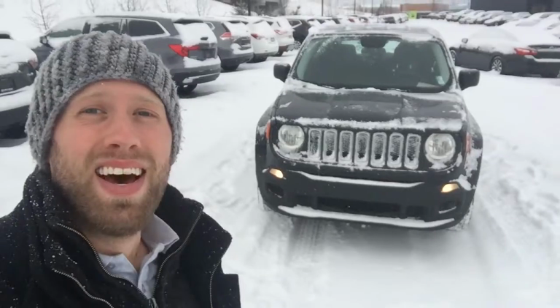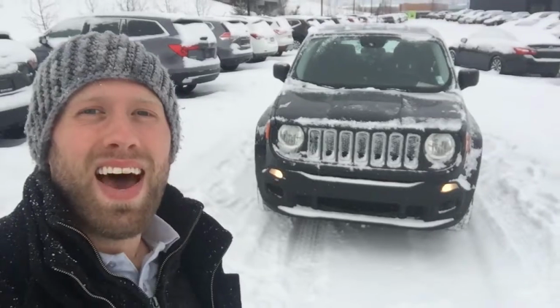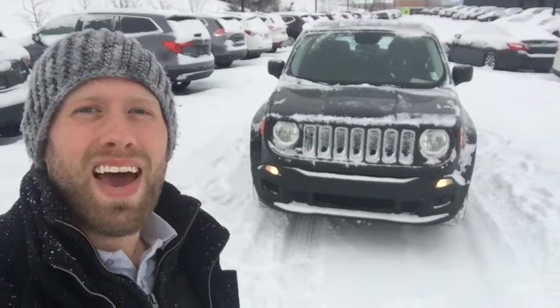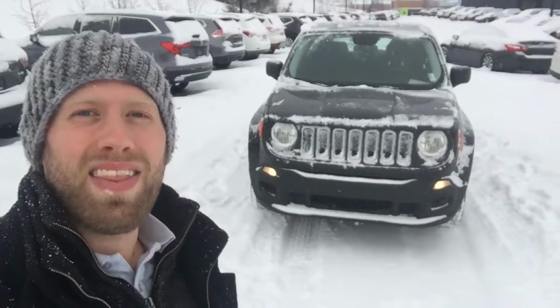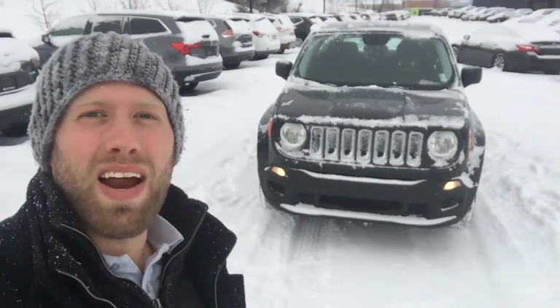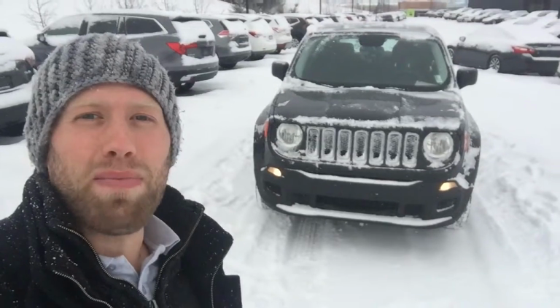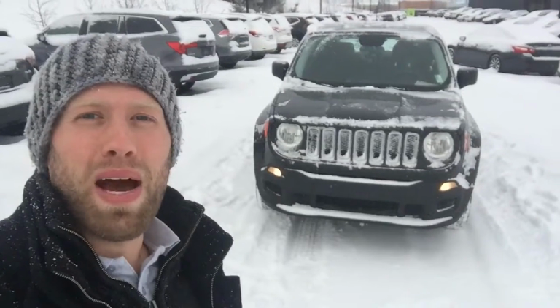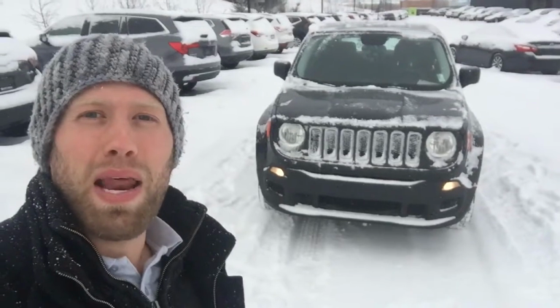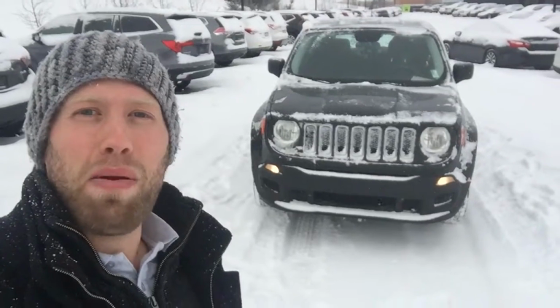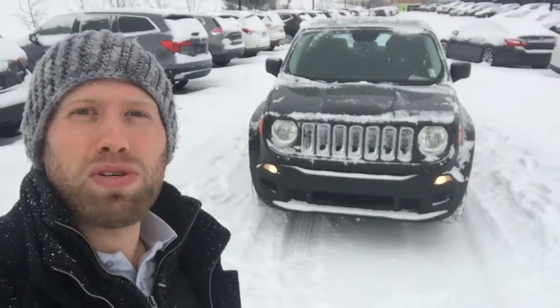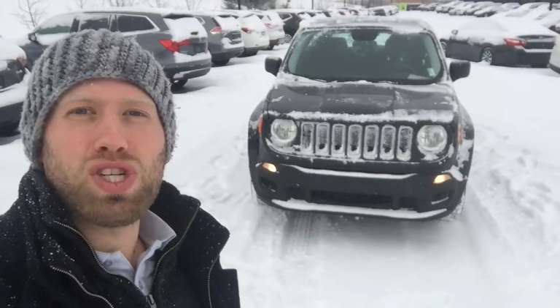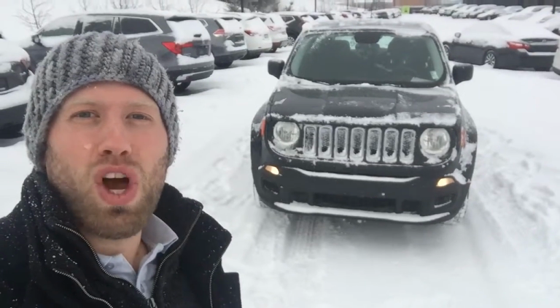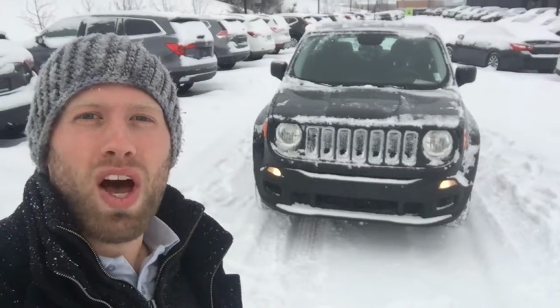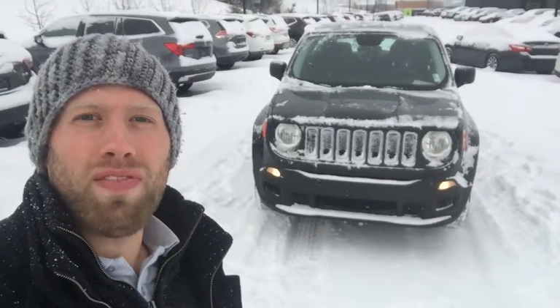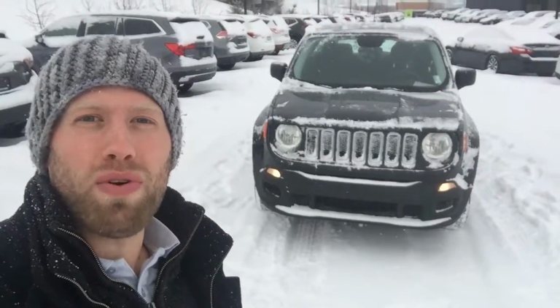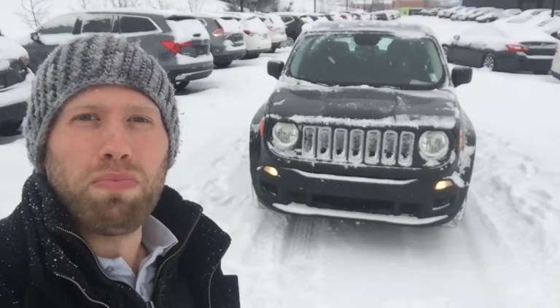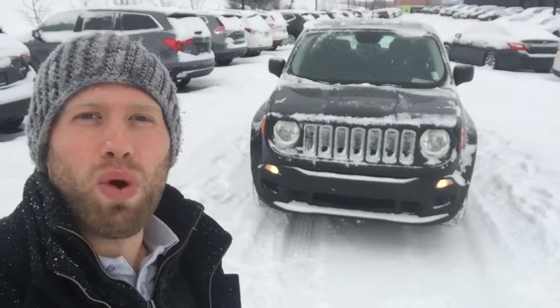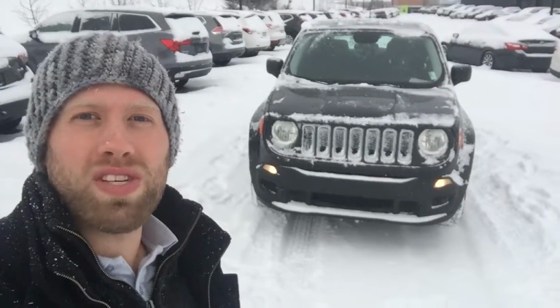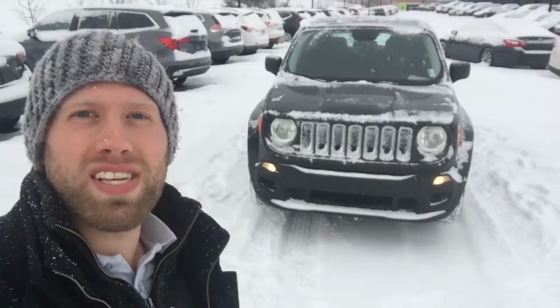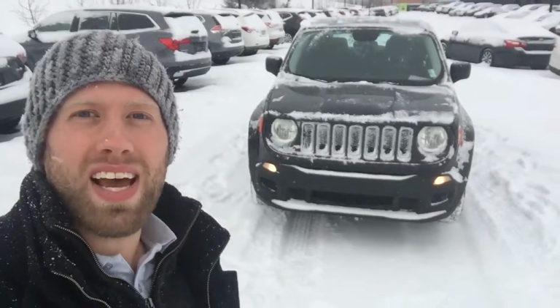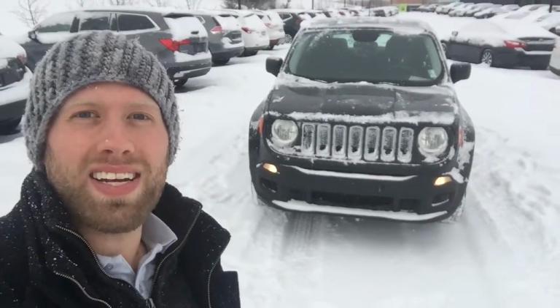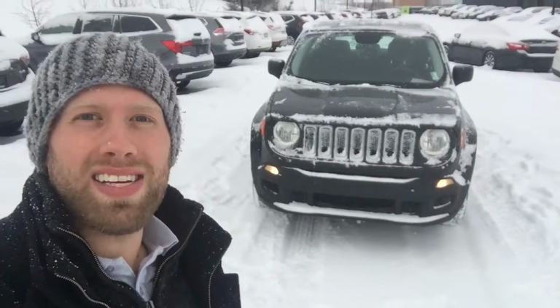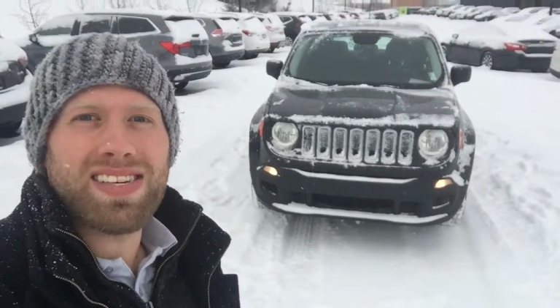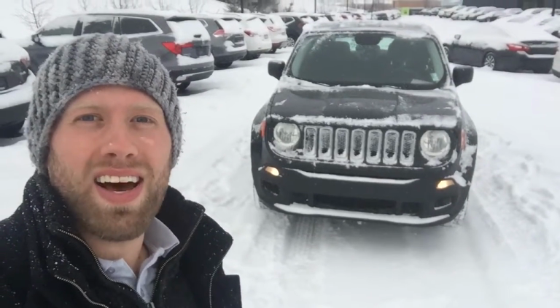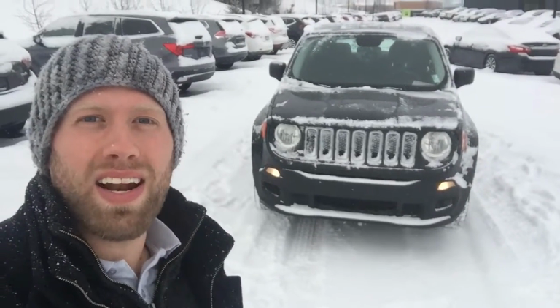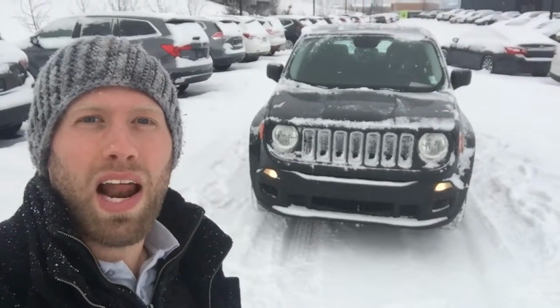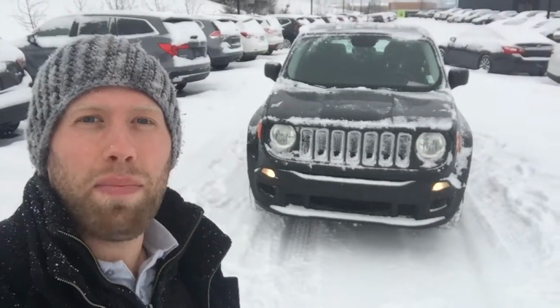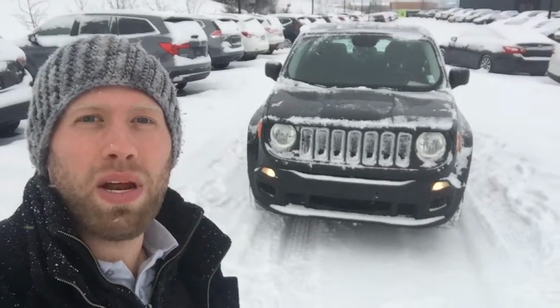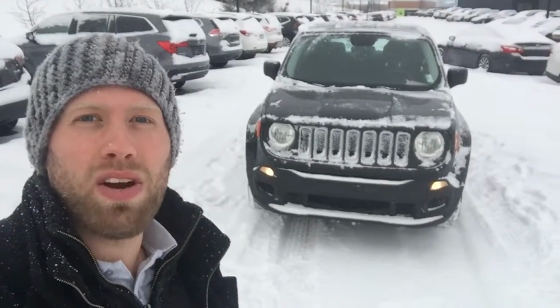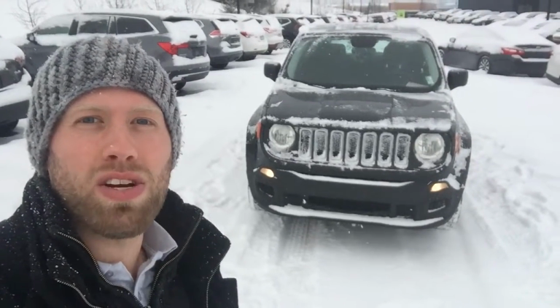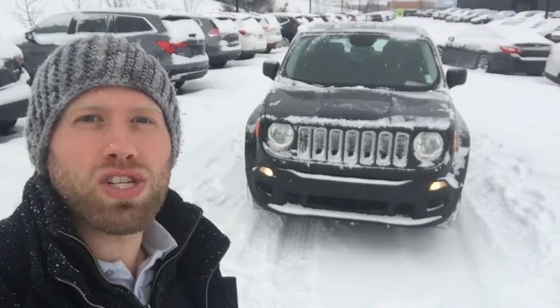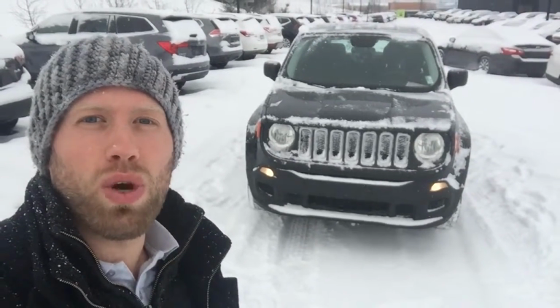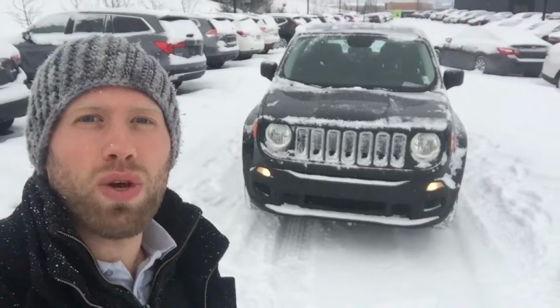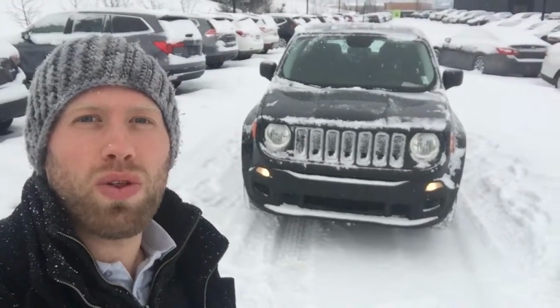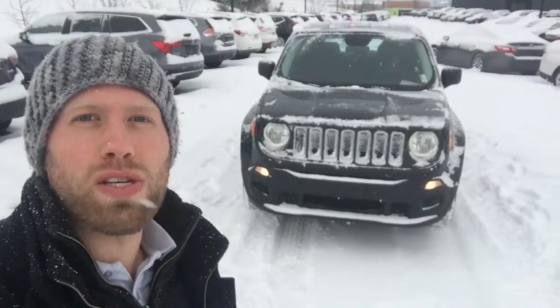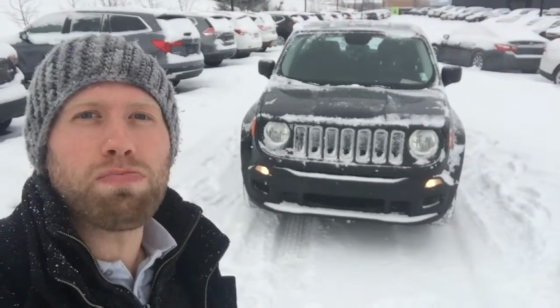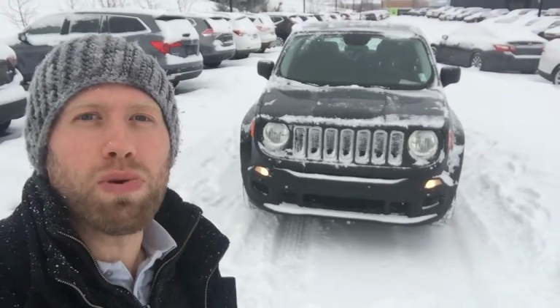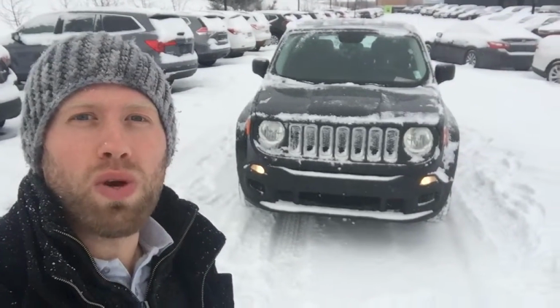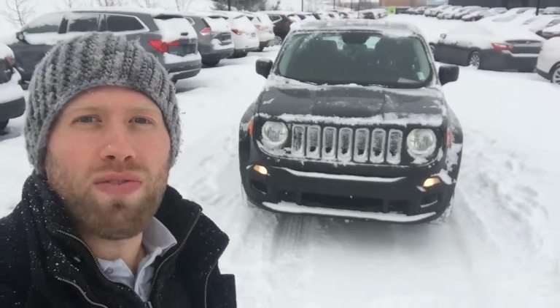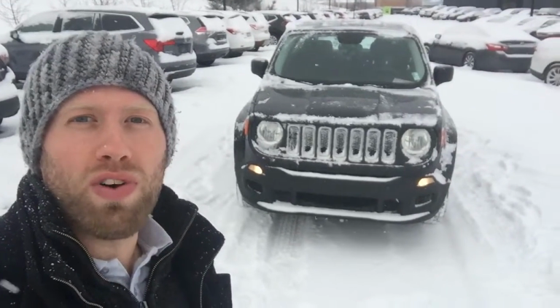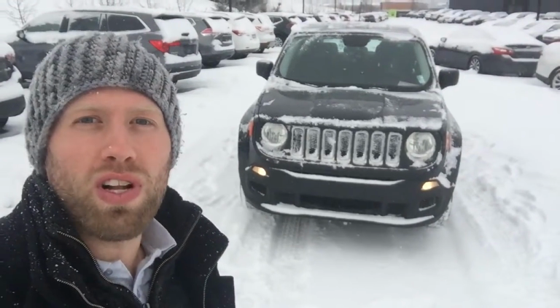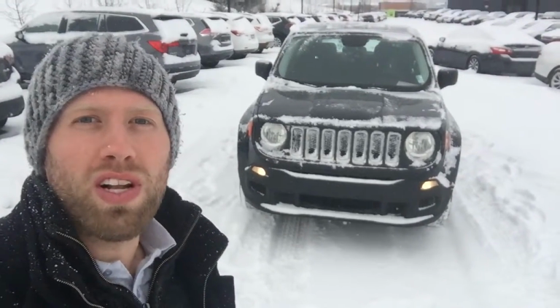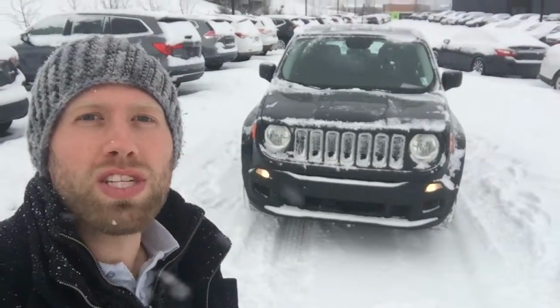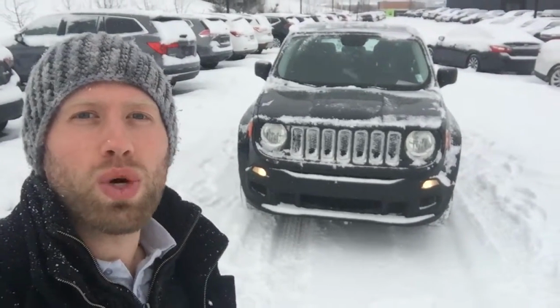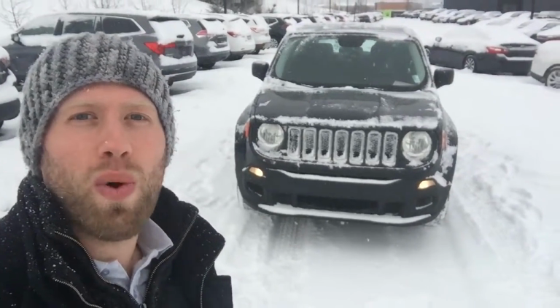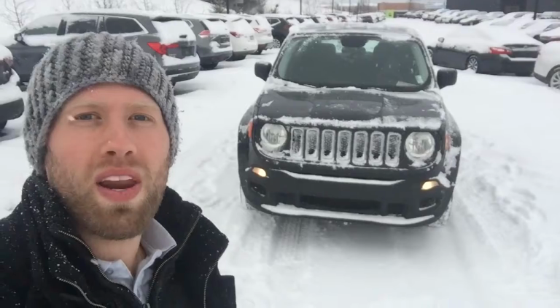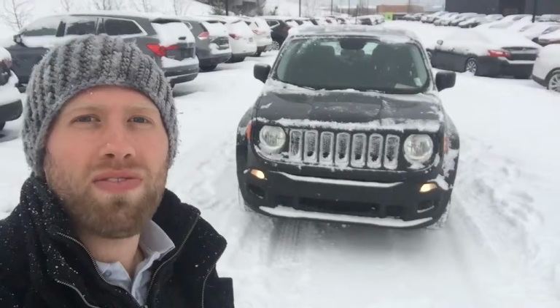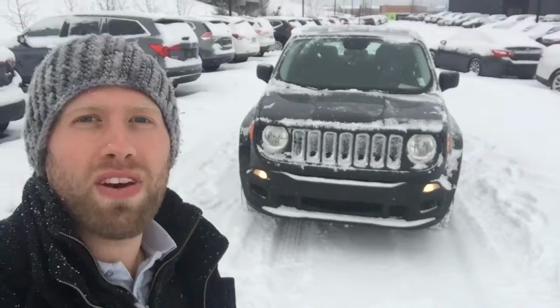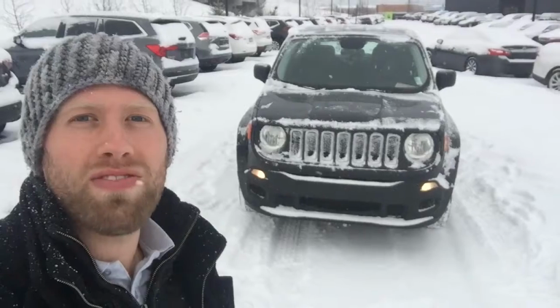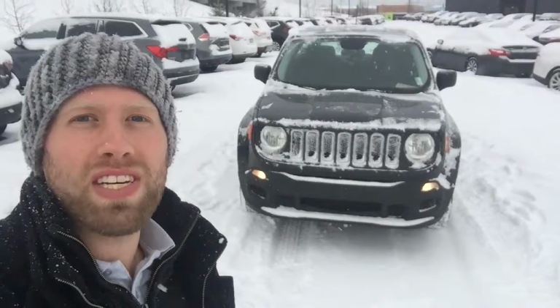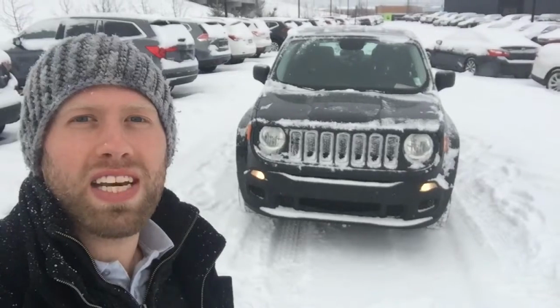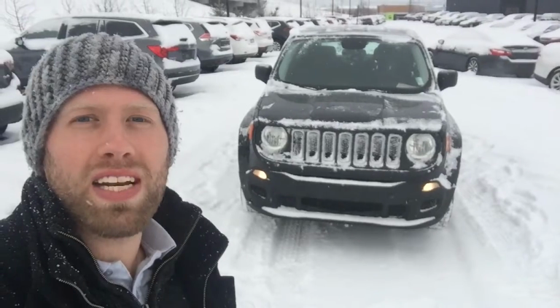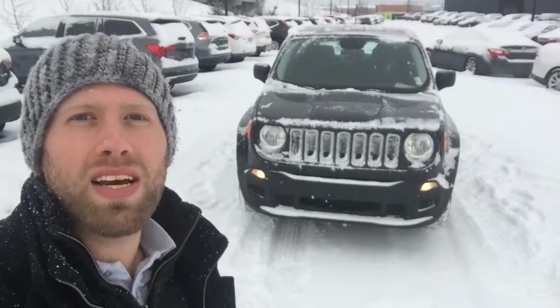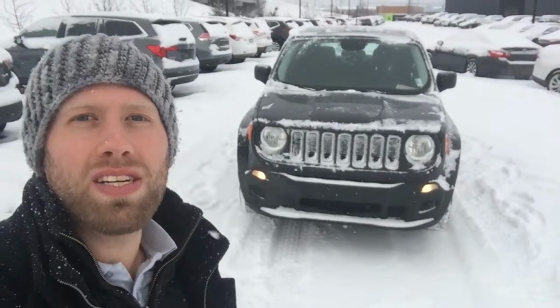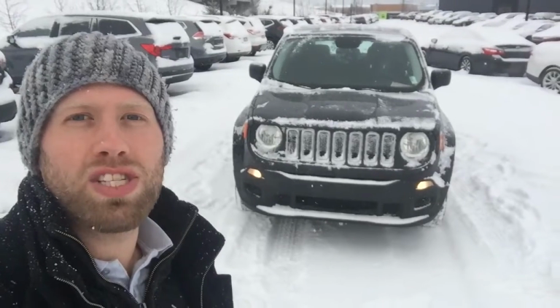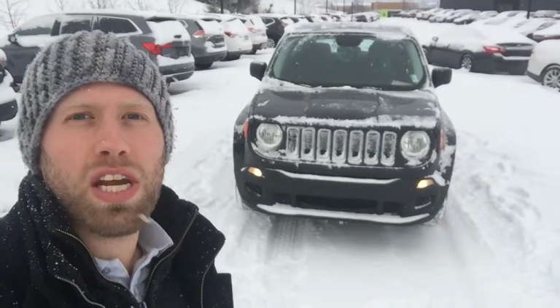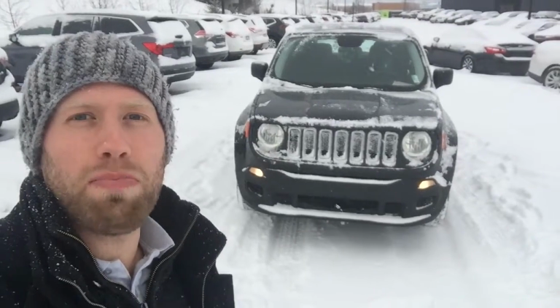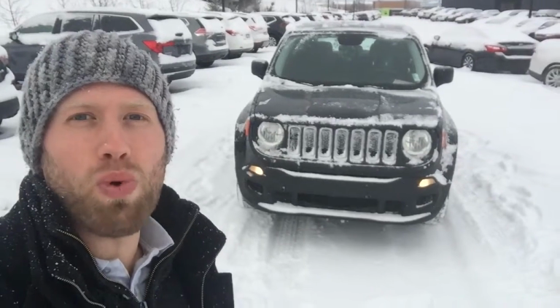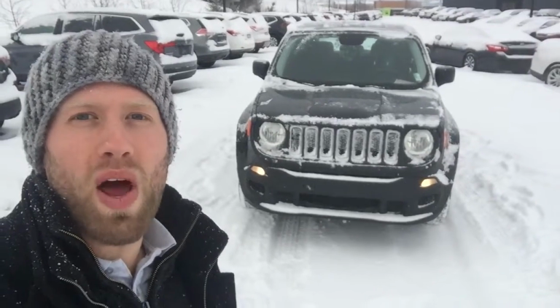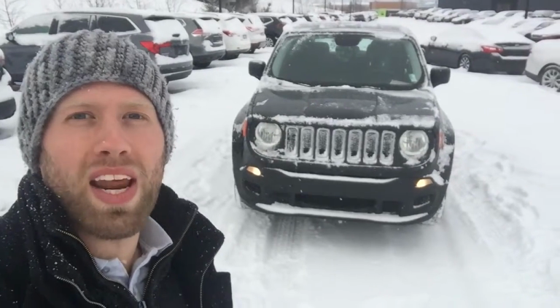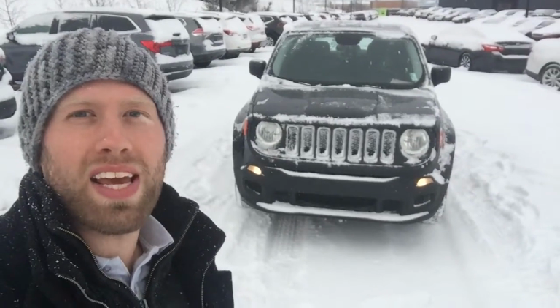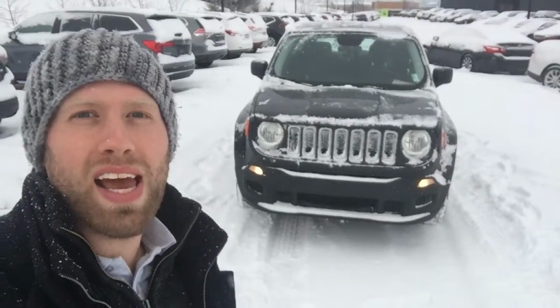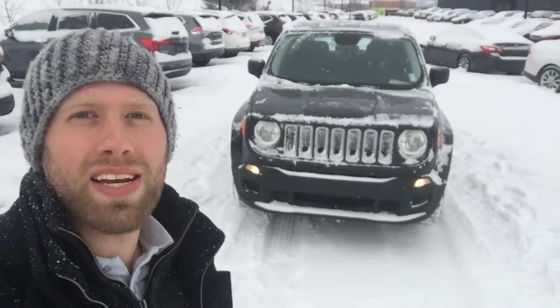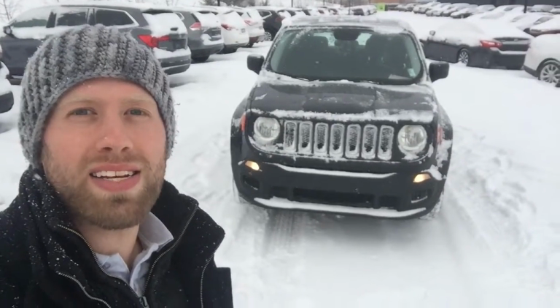Hey there, my name is Sean from Northside Nissan and I'm here to show you this beautiful 2015 Jeep Renegade.